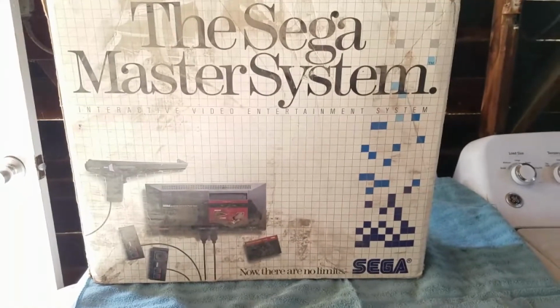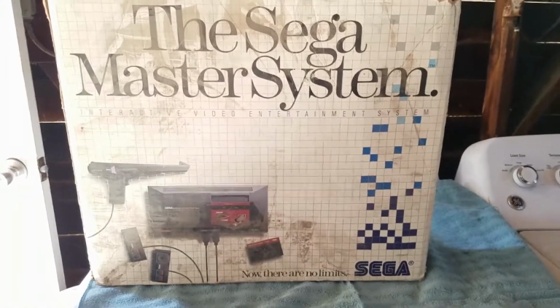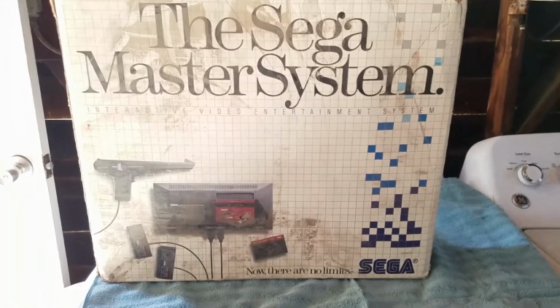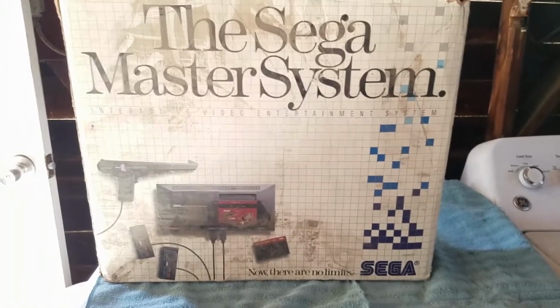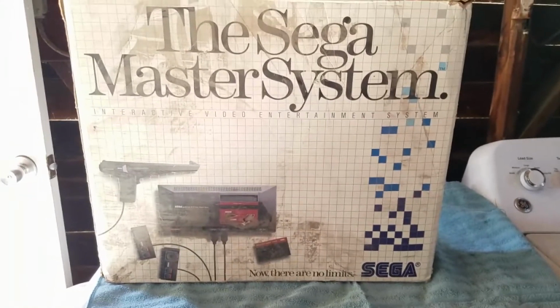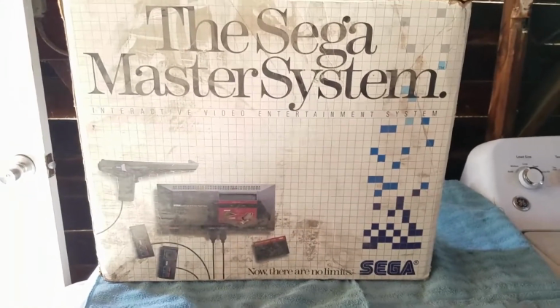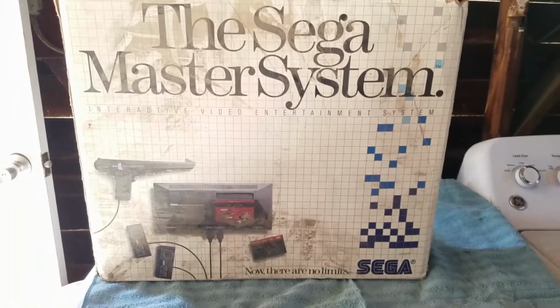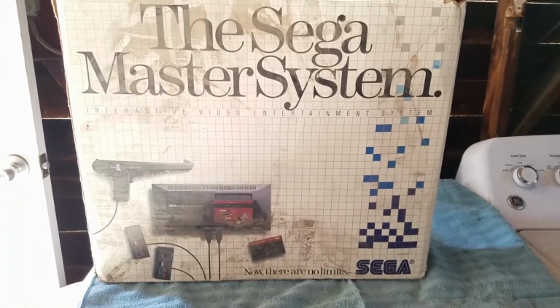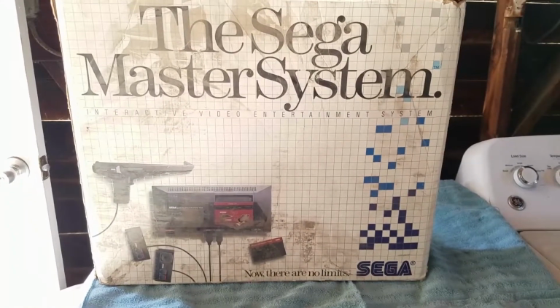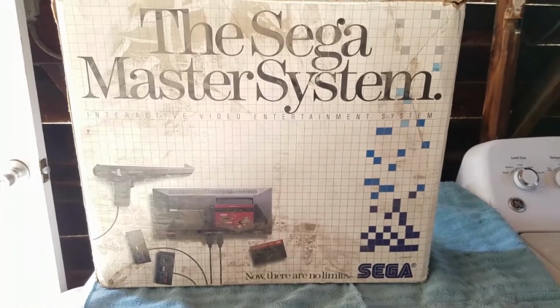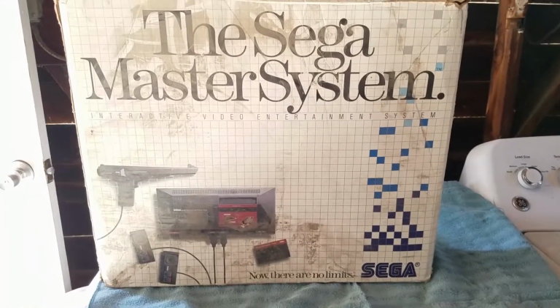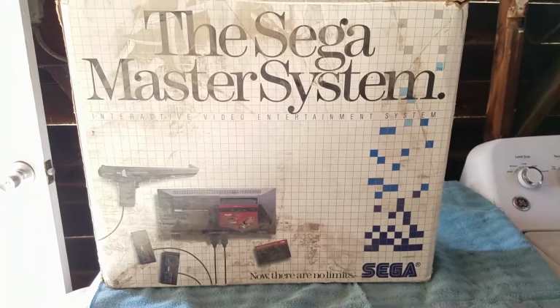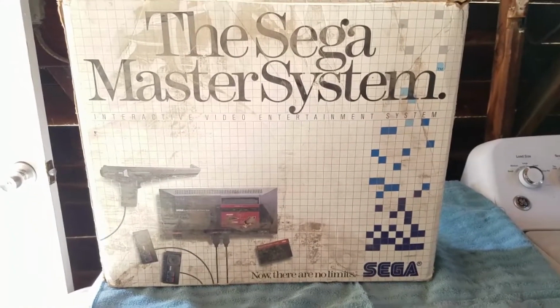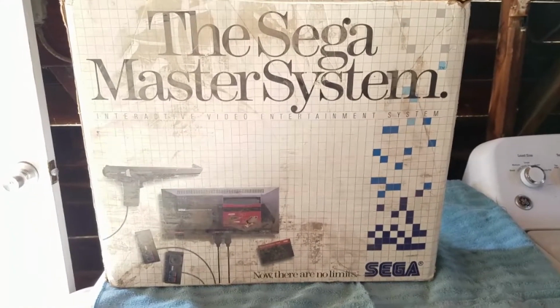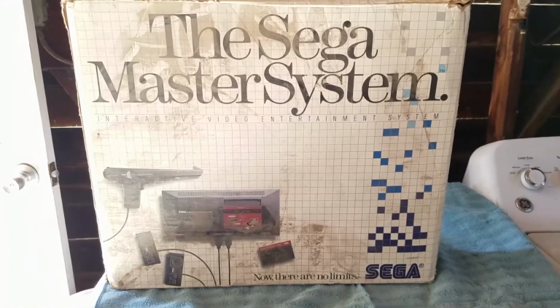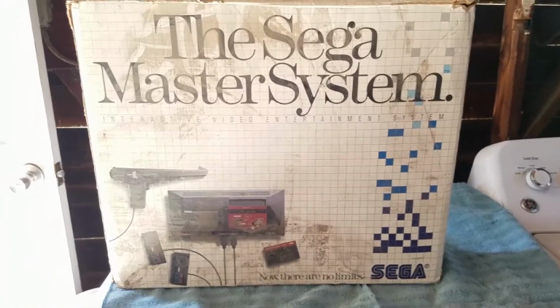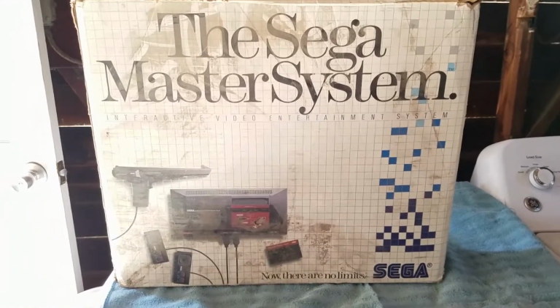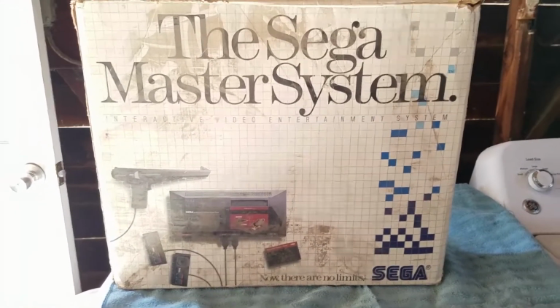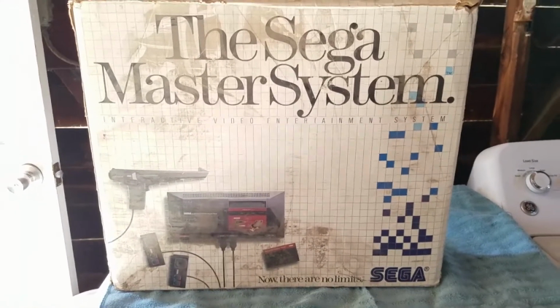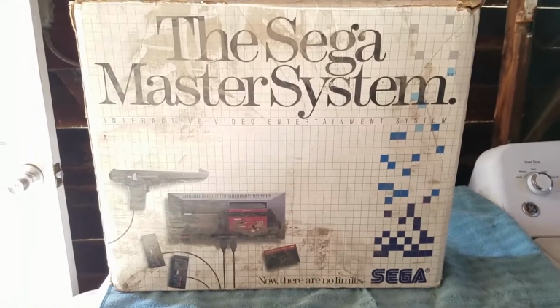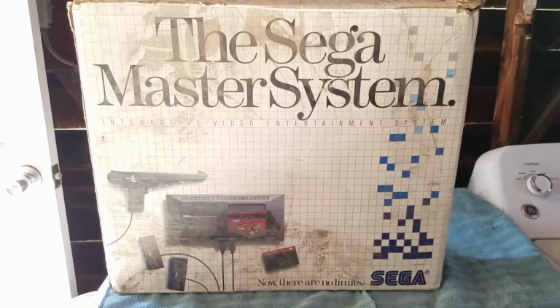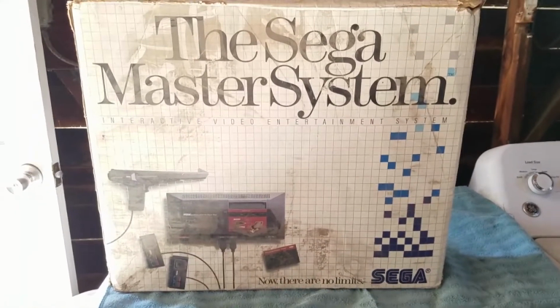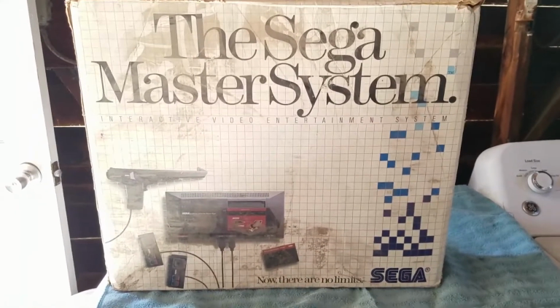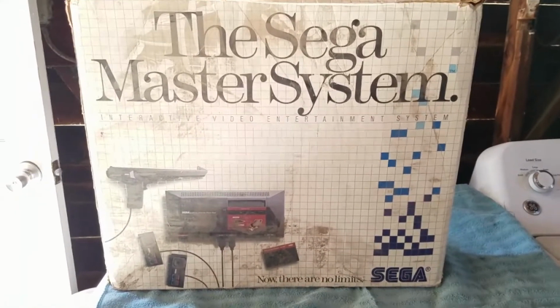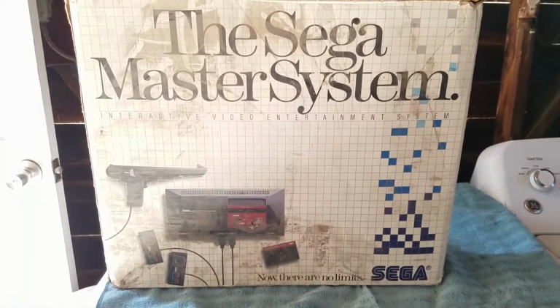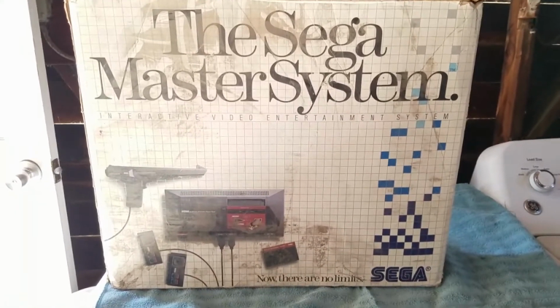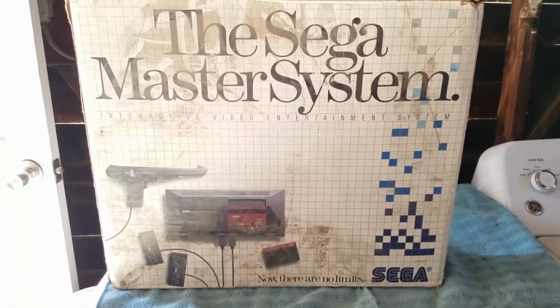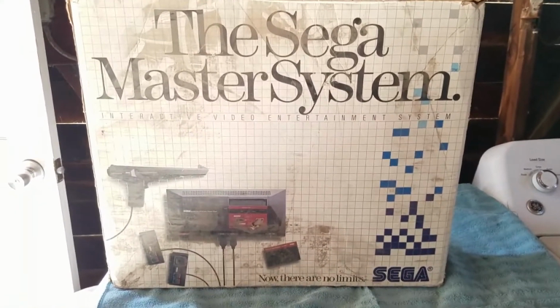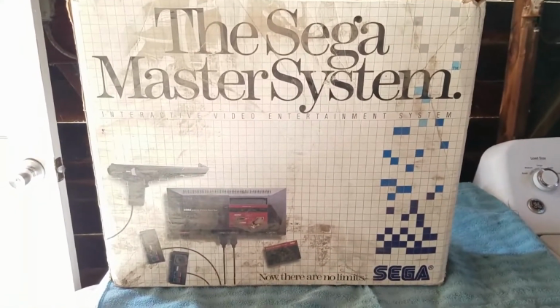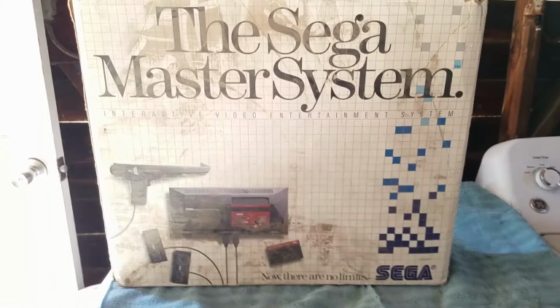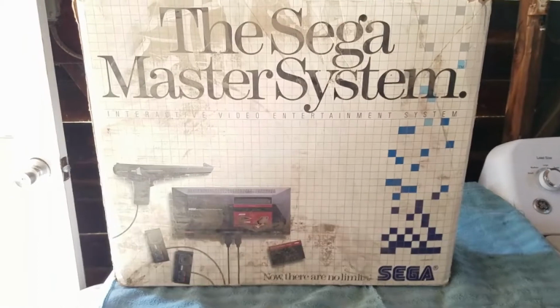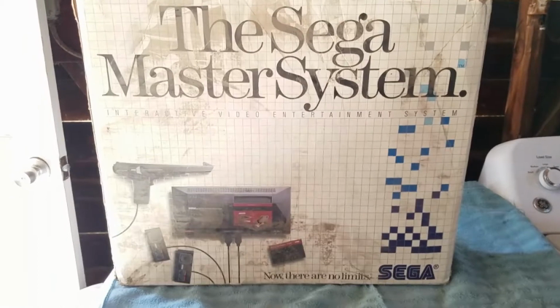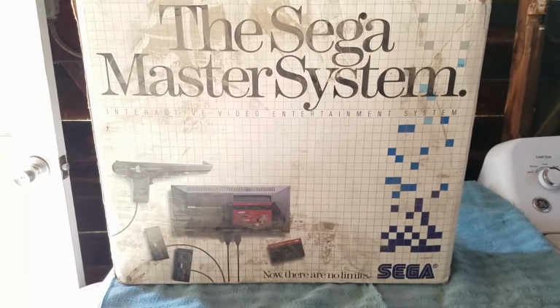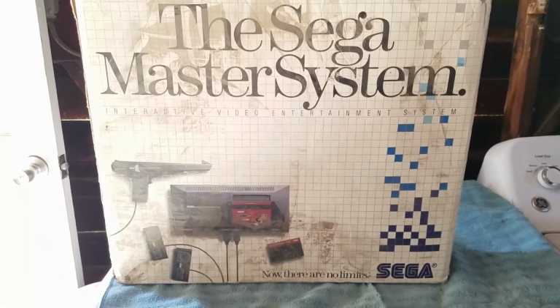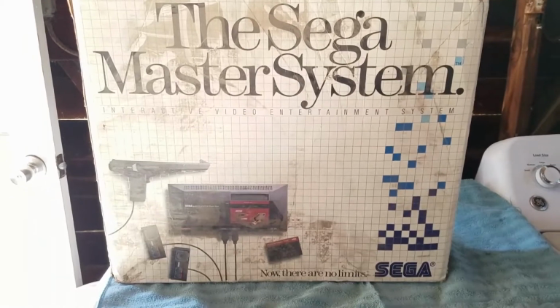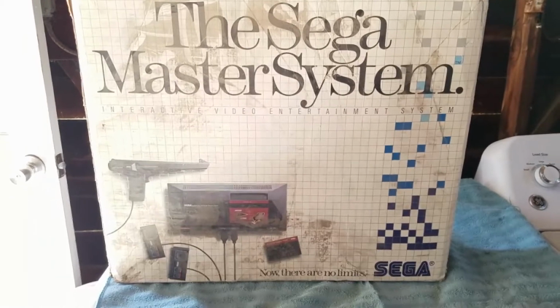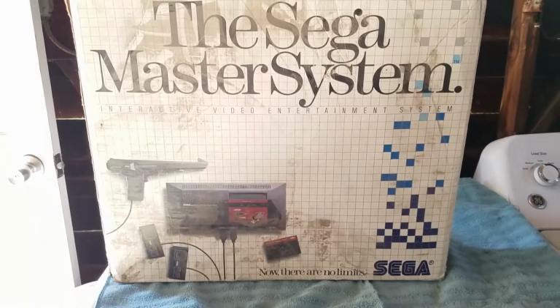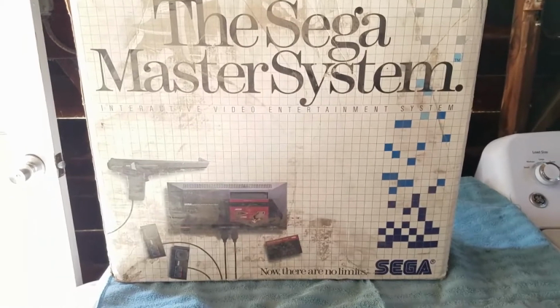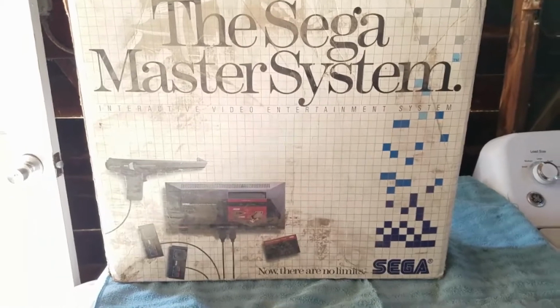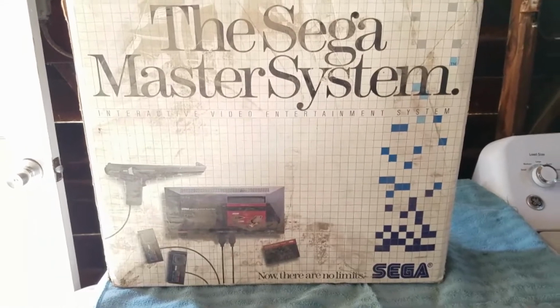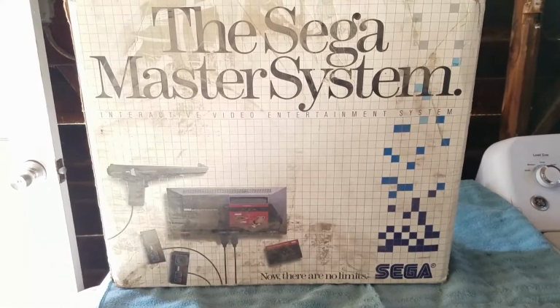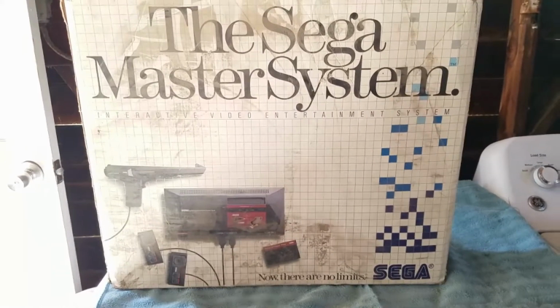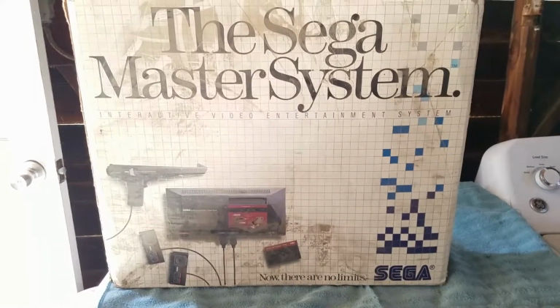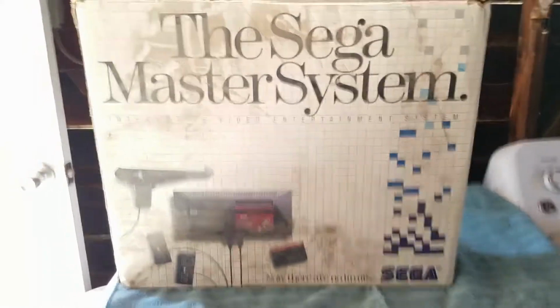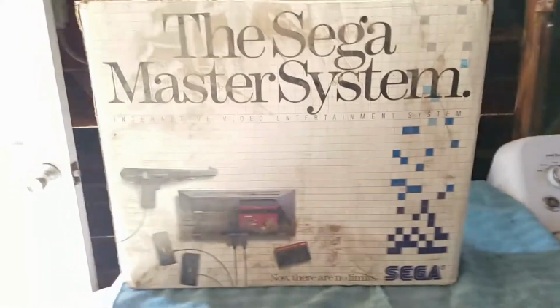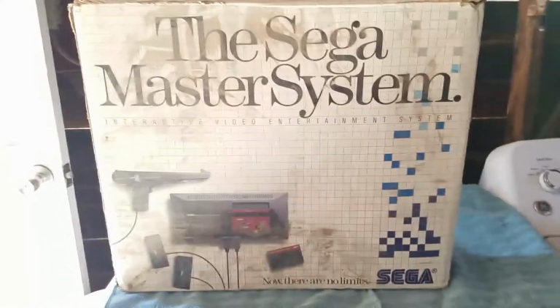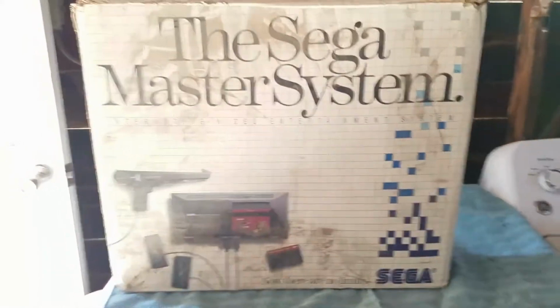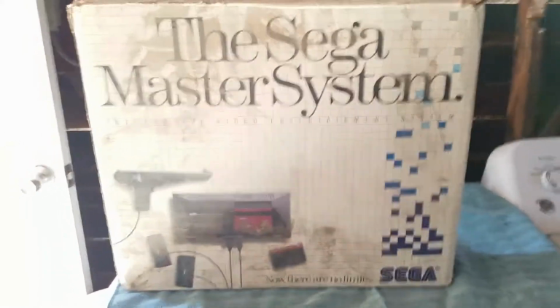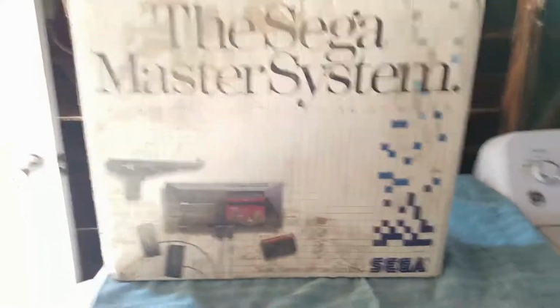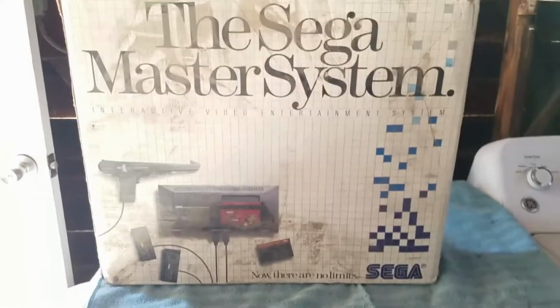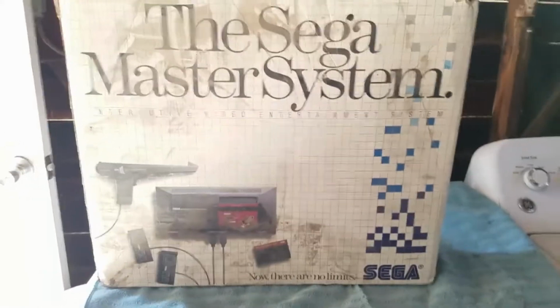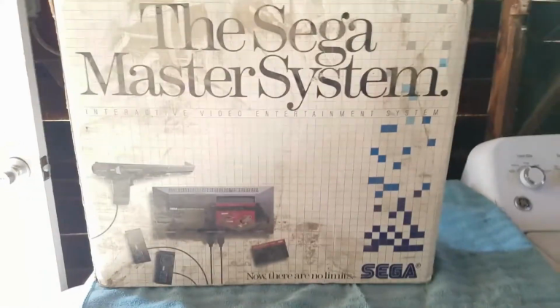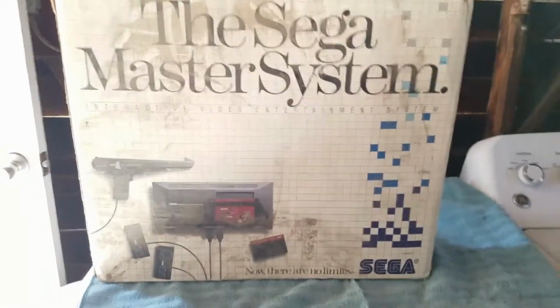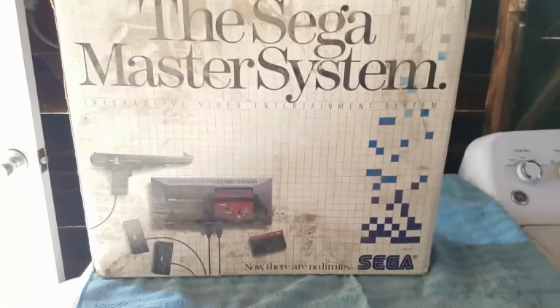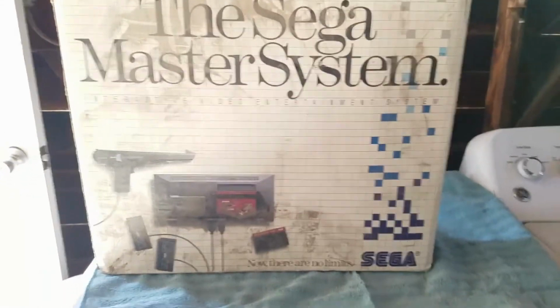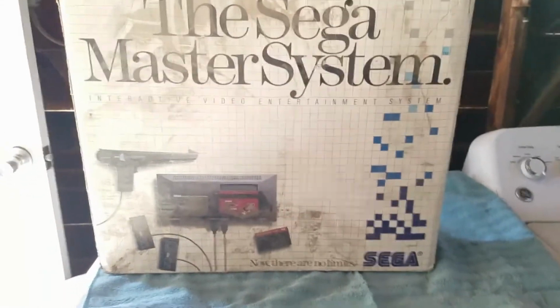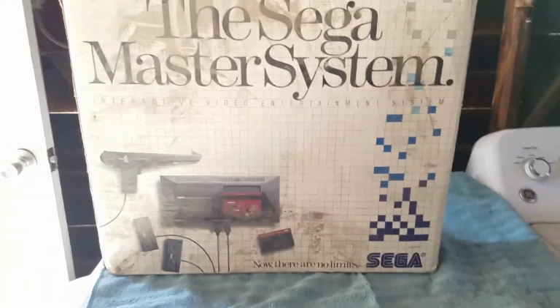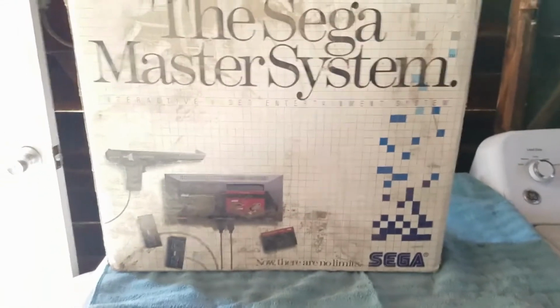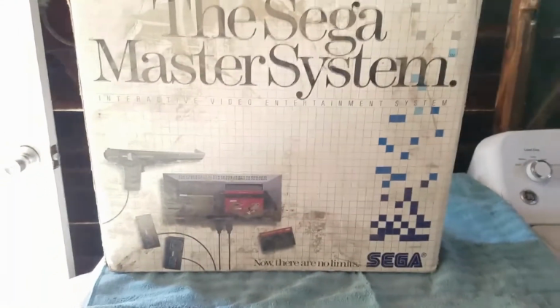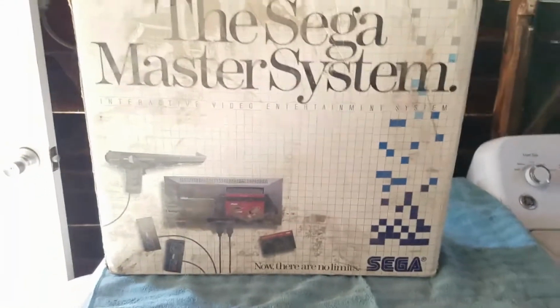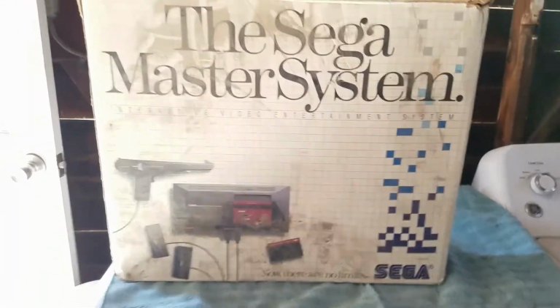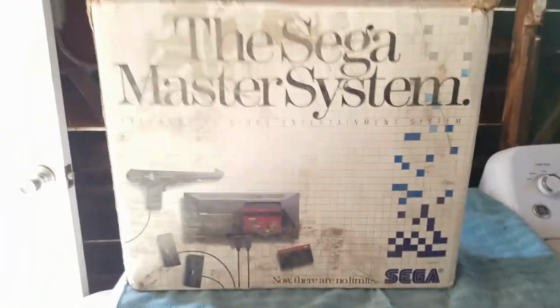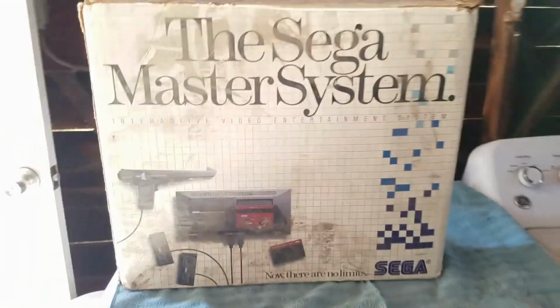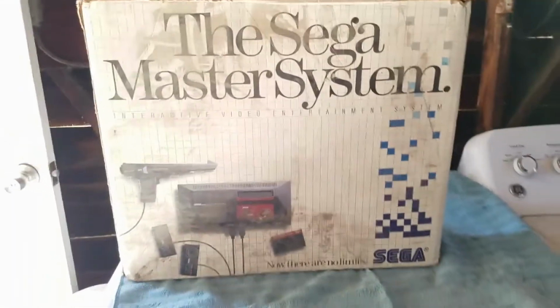What you see here is a Sega Master System from the 80s. How I got this is really, really cool.